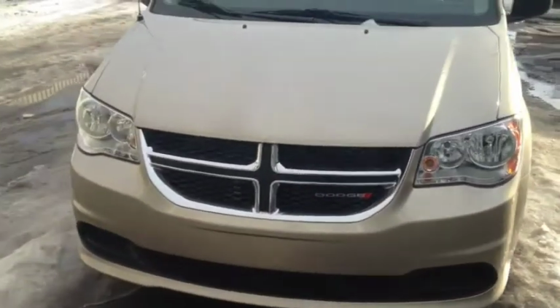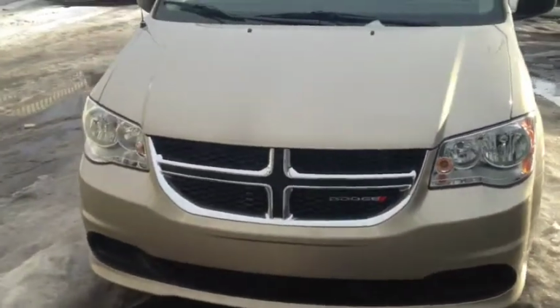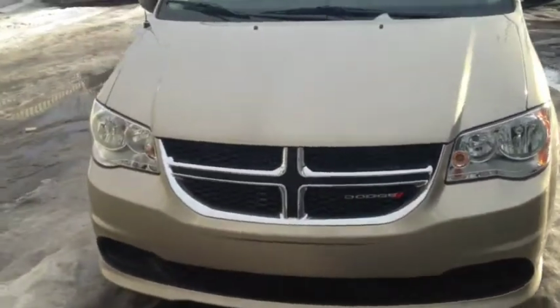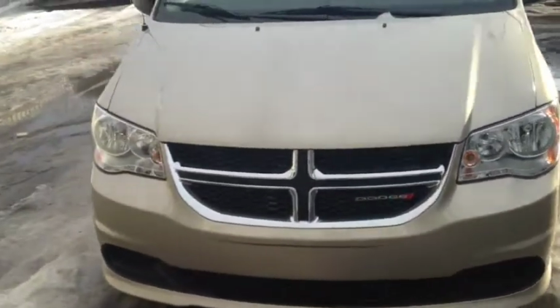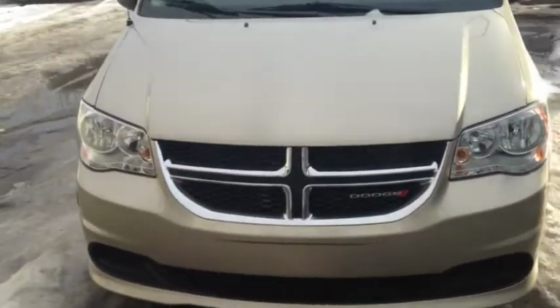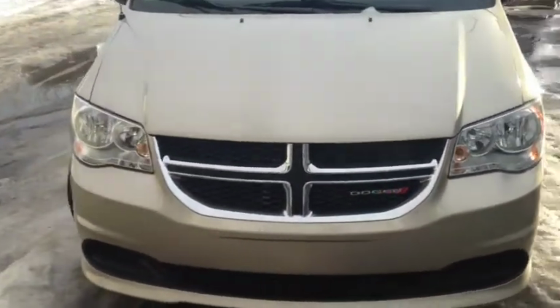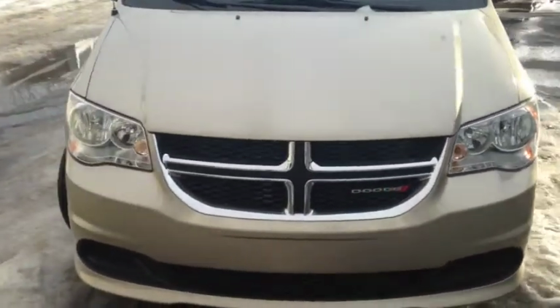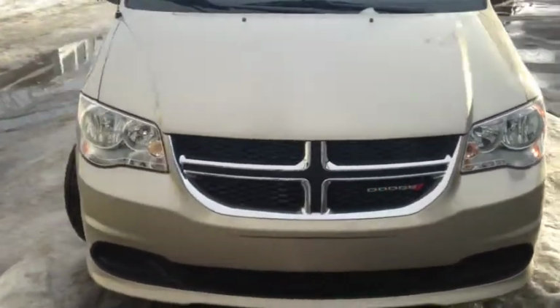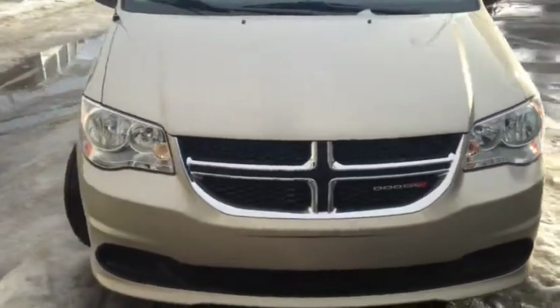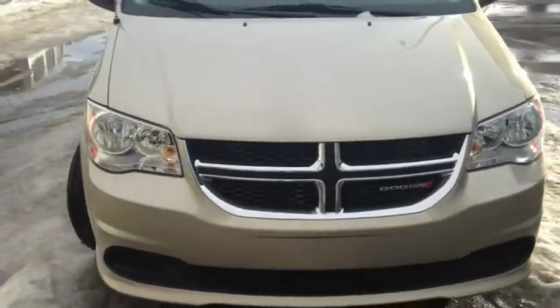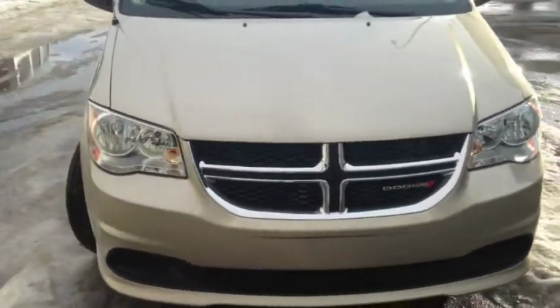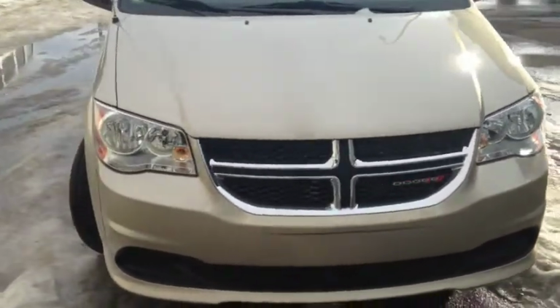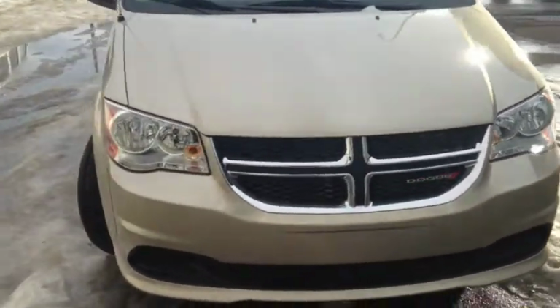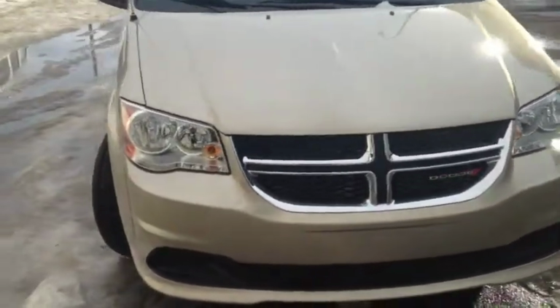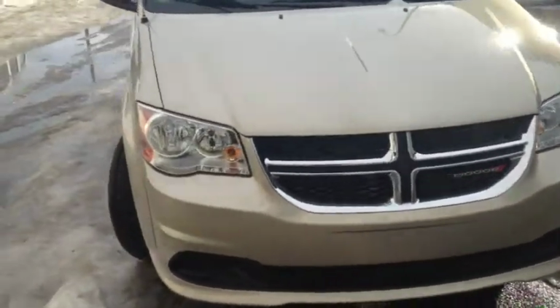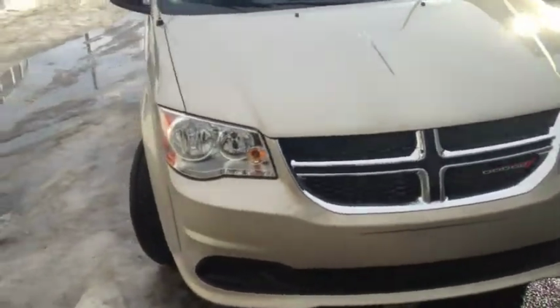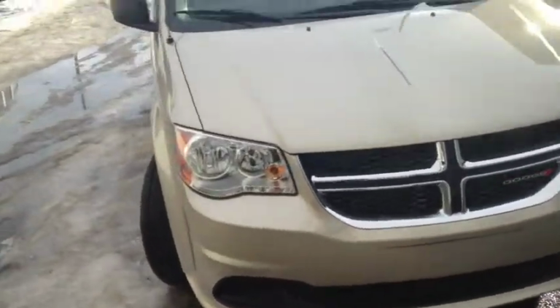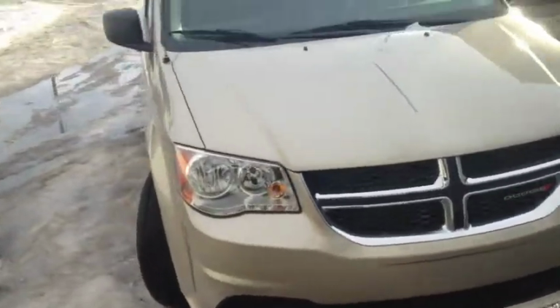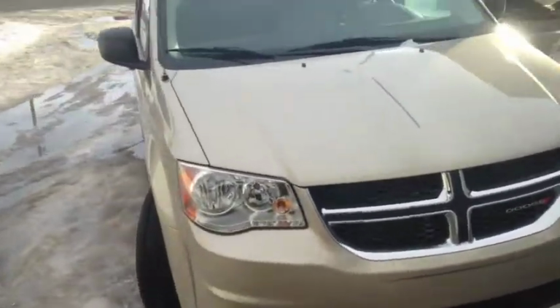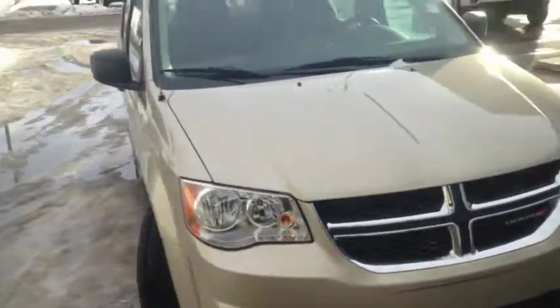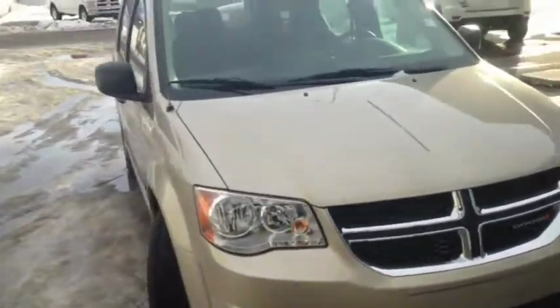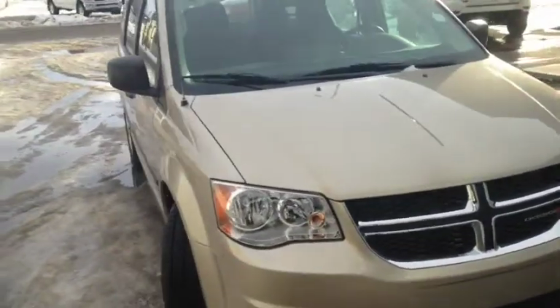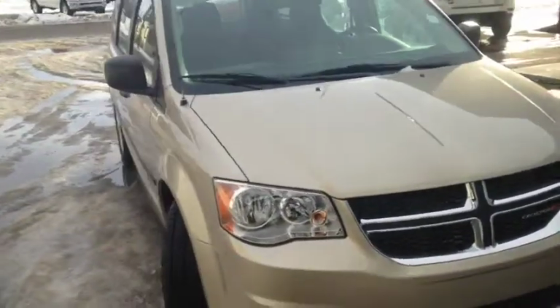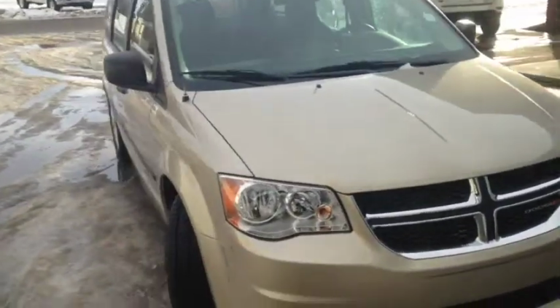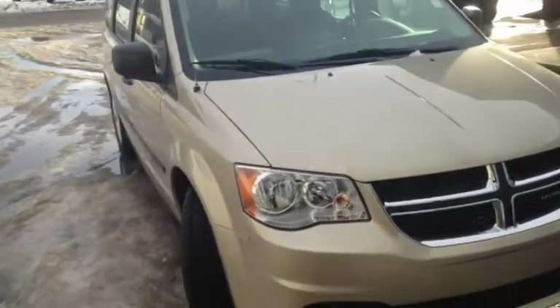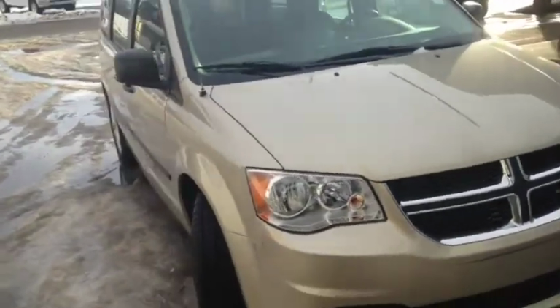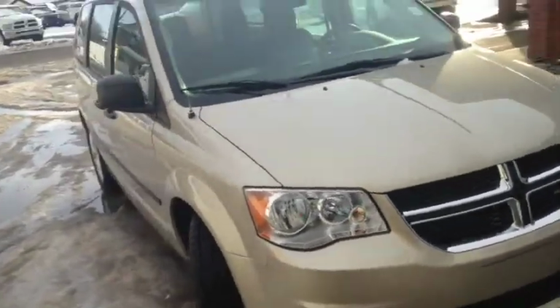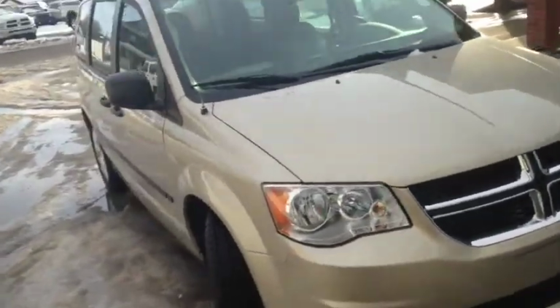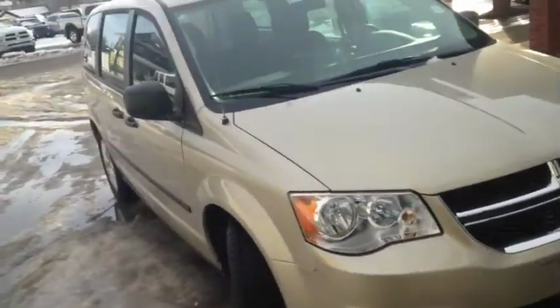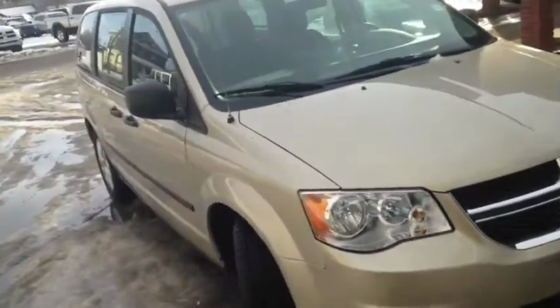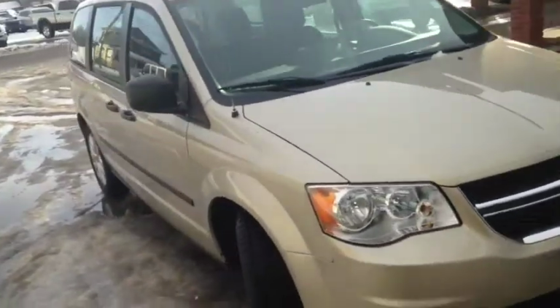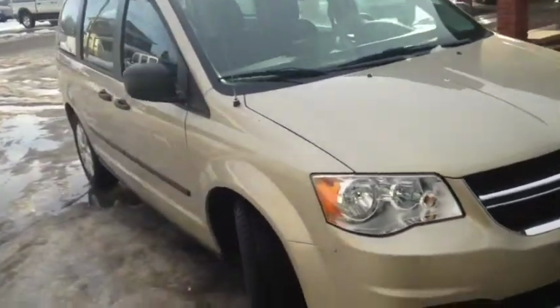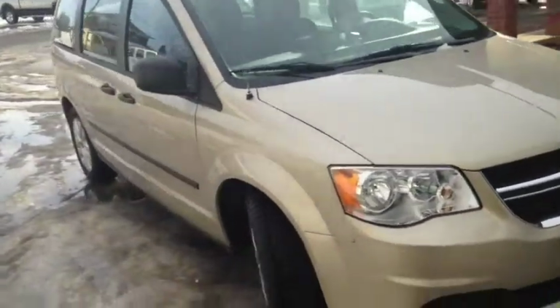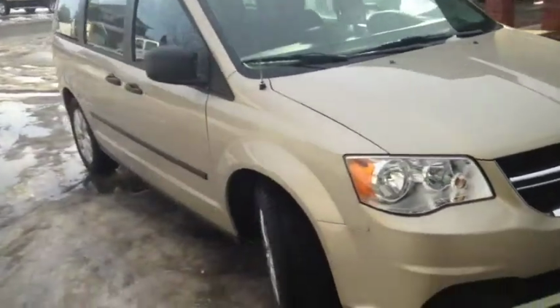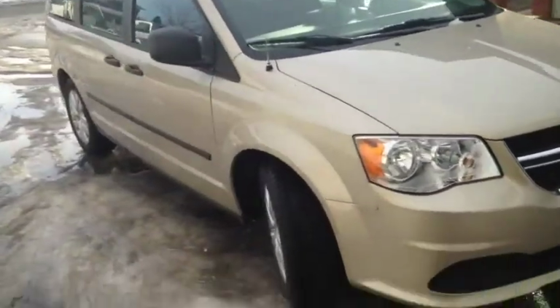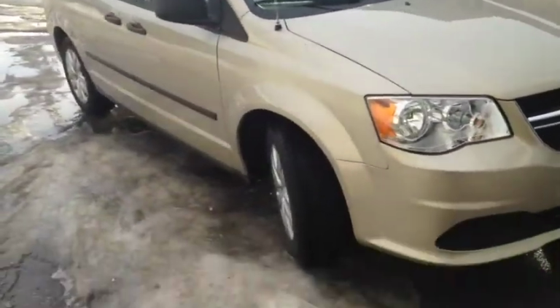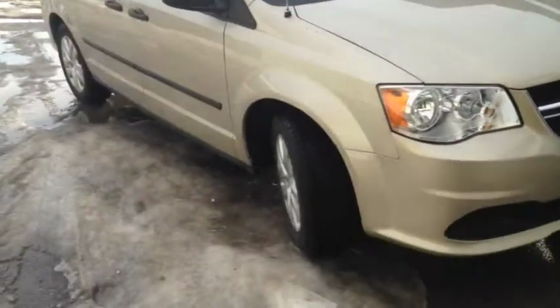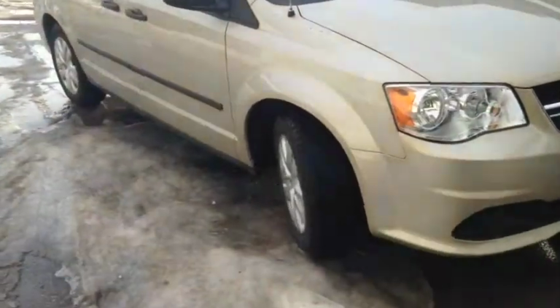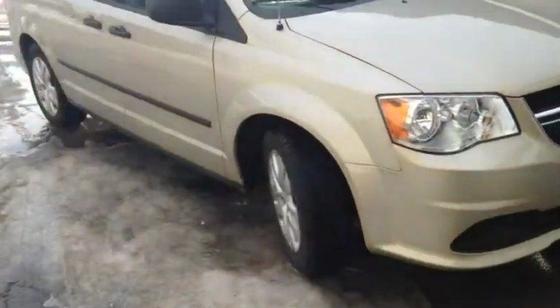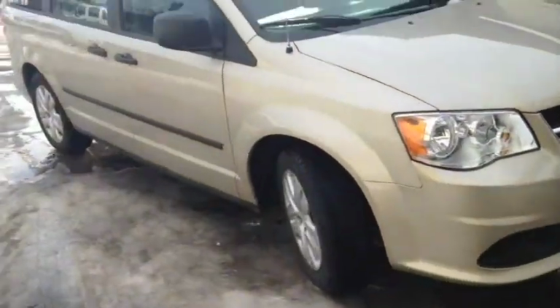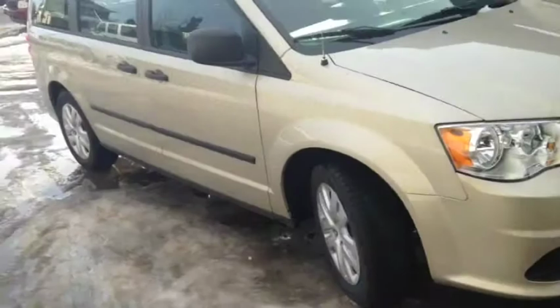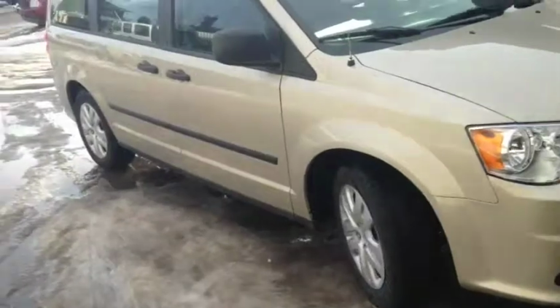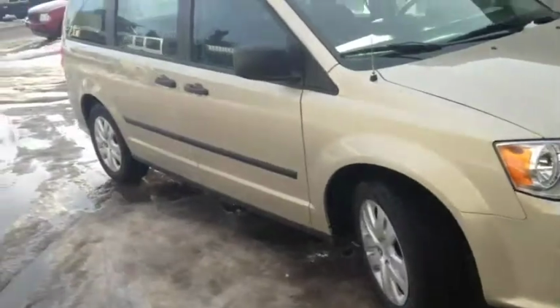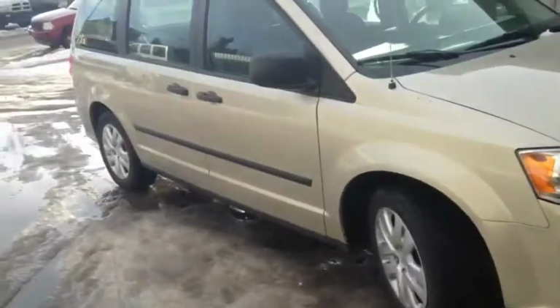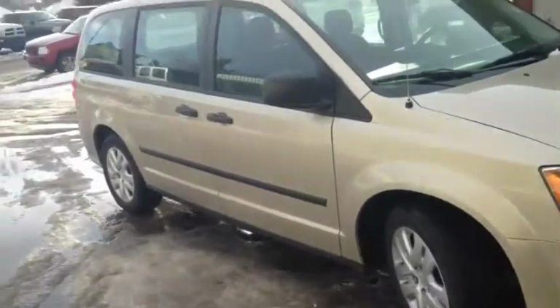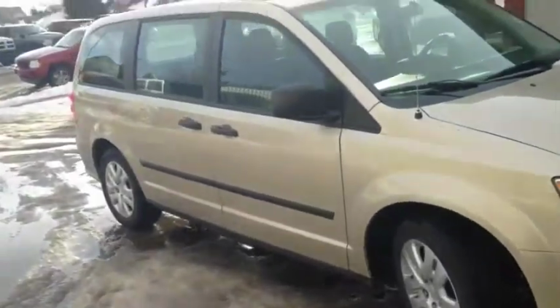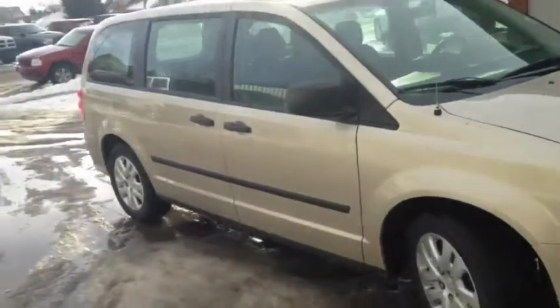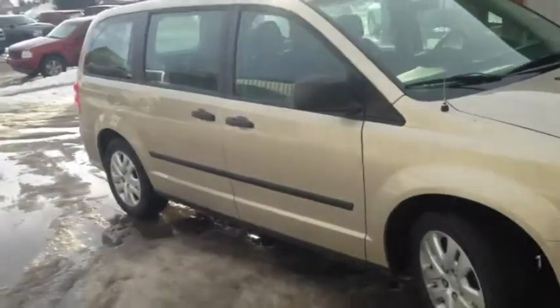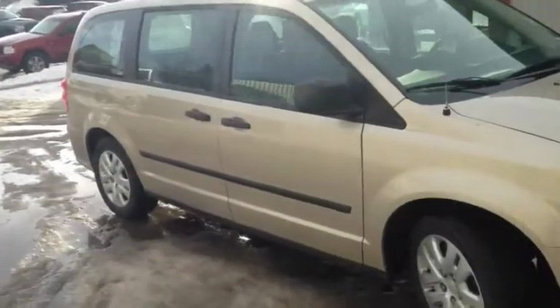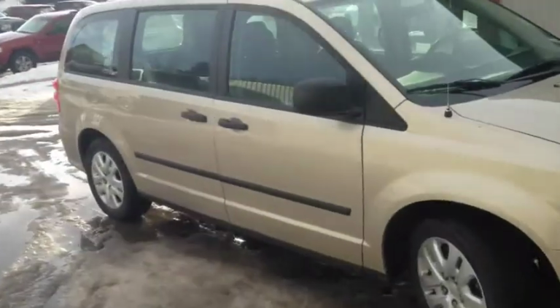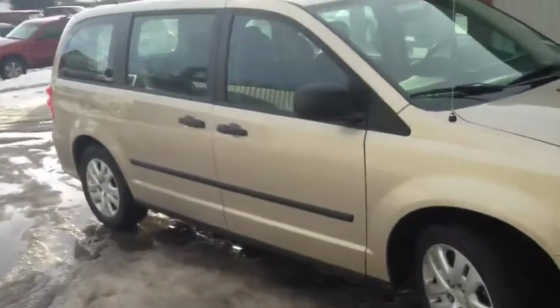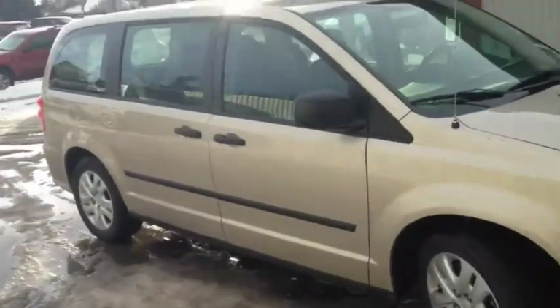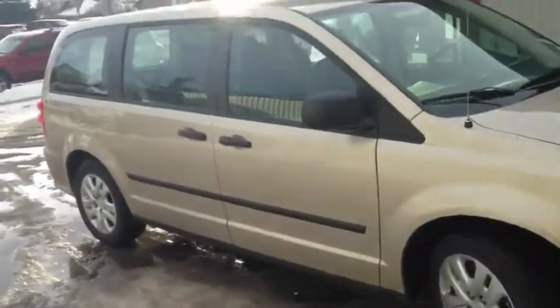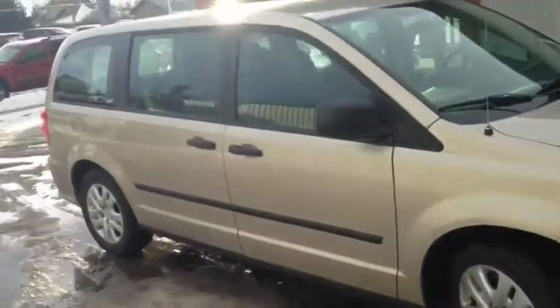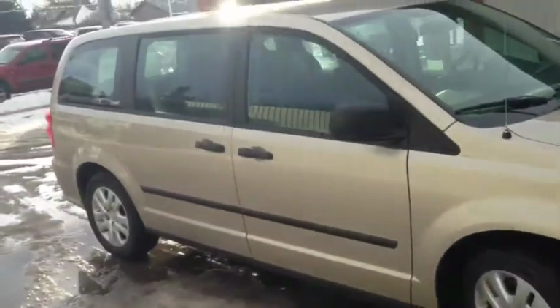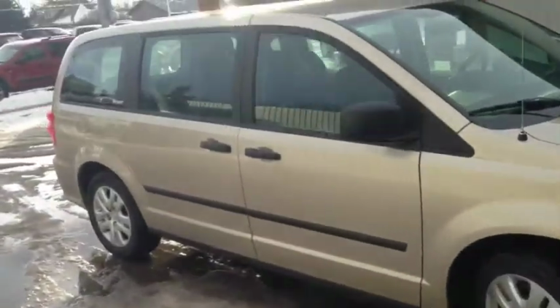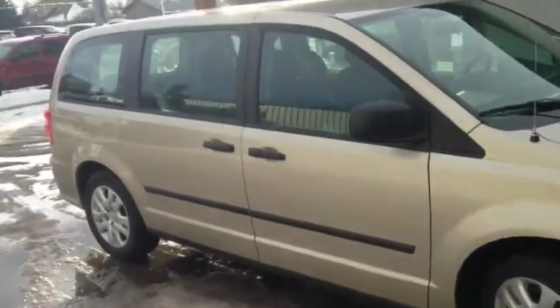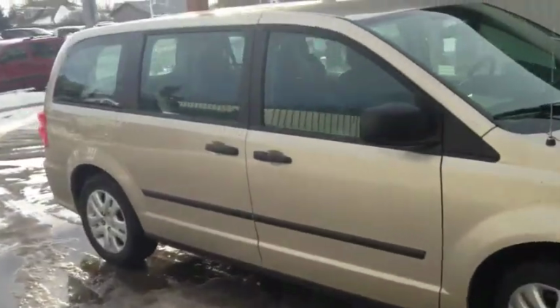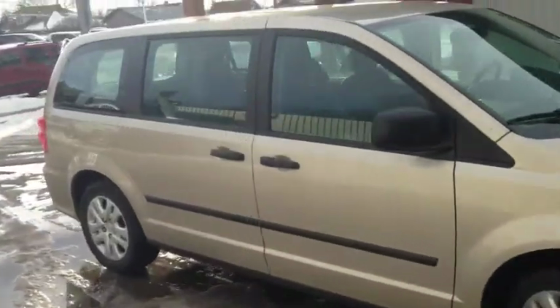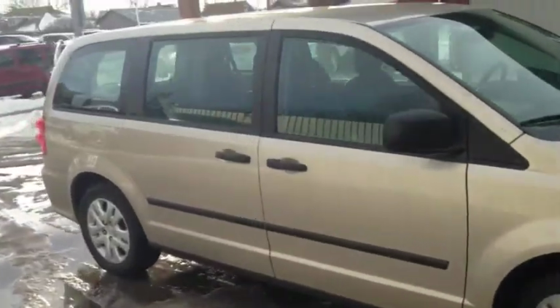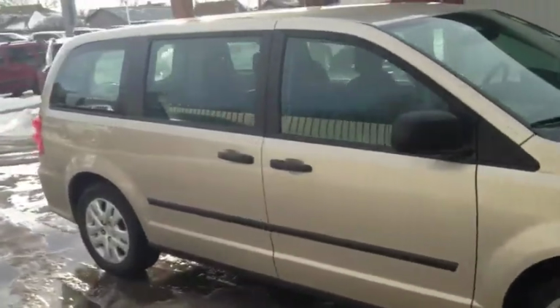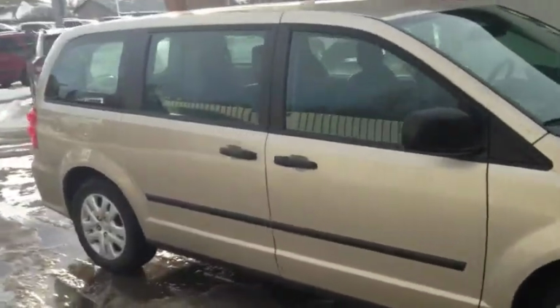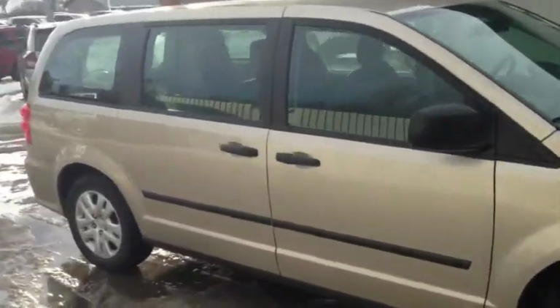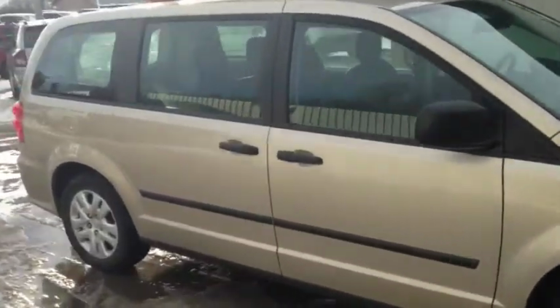Once again, this is unit number 6245, a used 2015 Dodge Grand Caravan painted in gold.